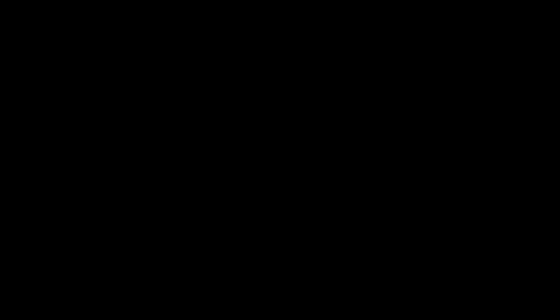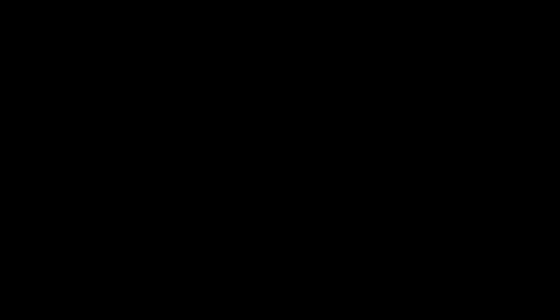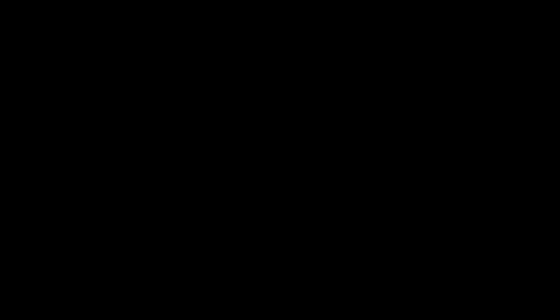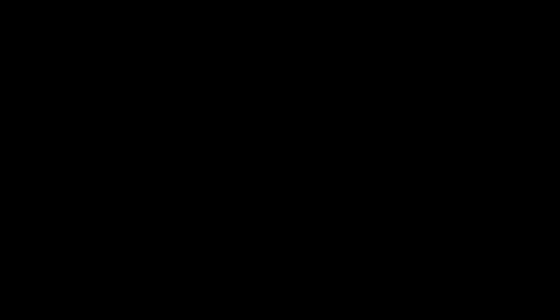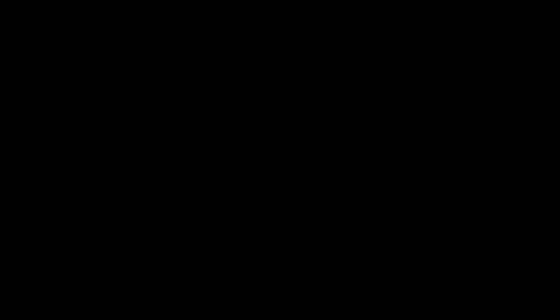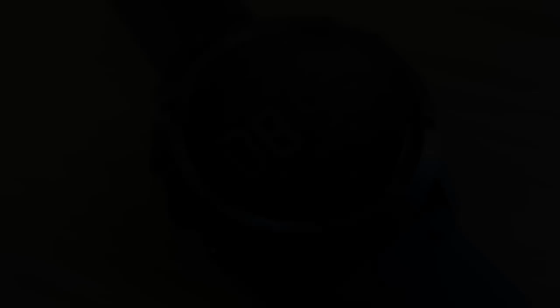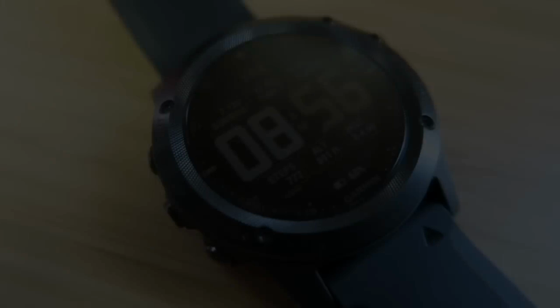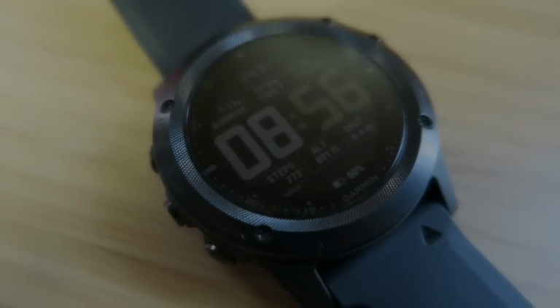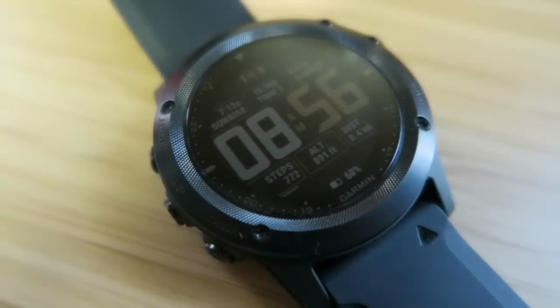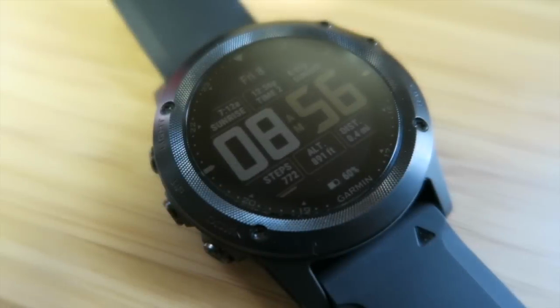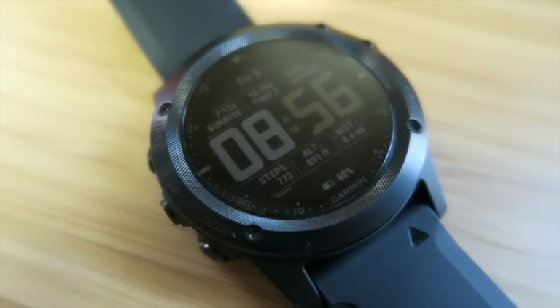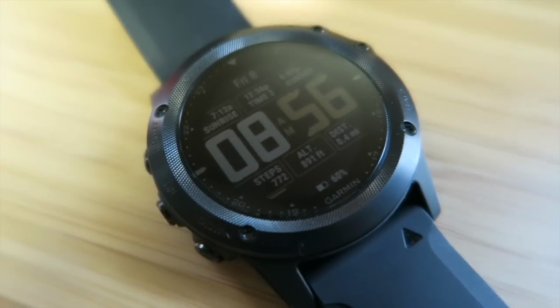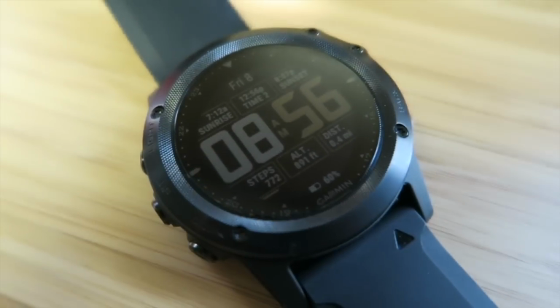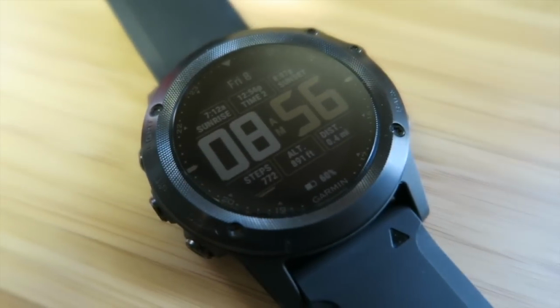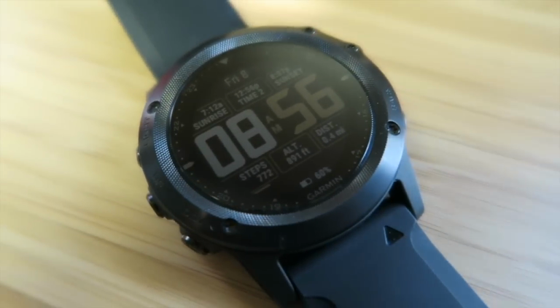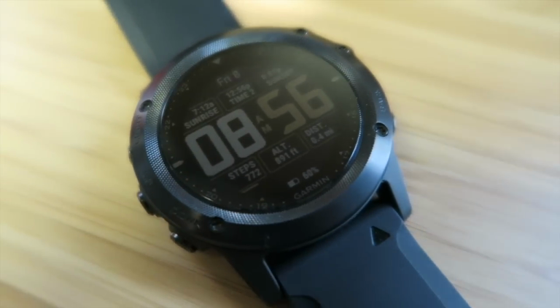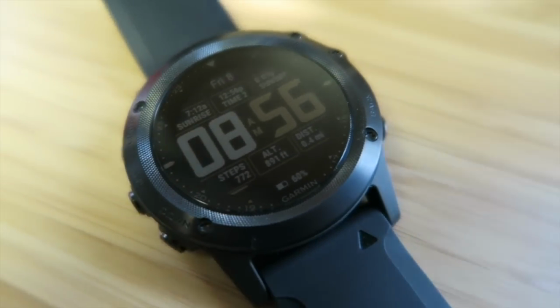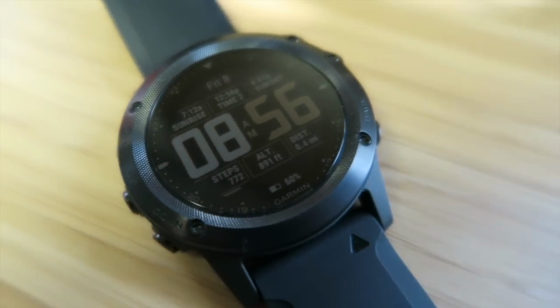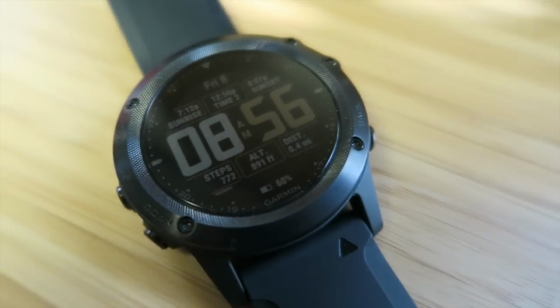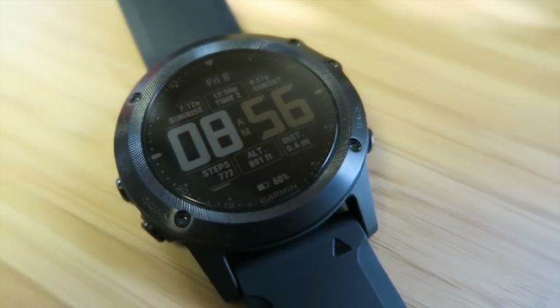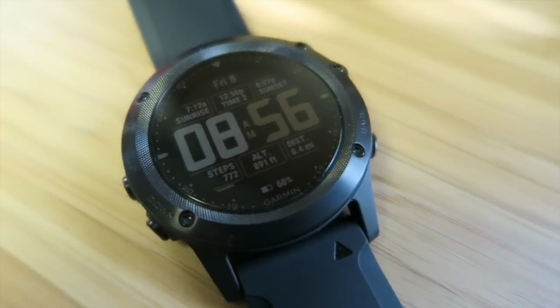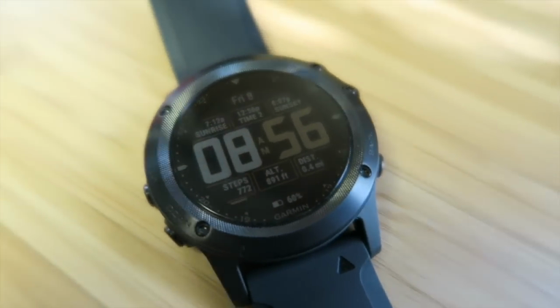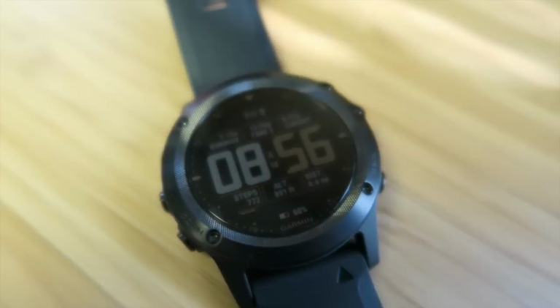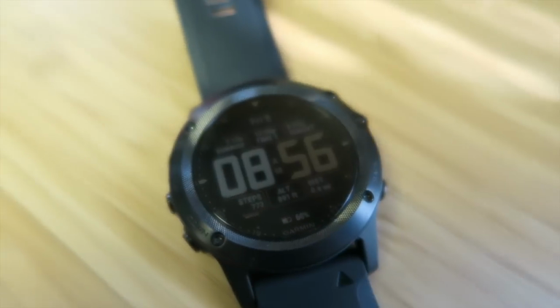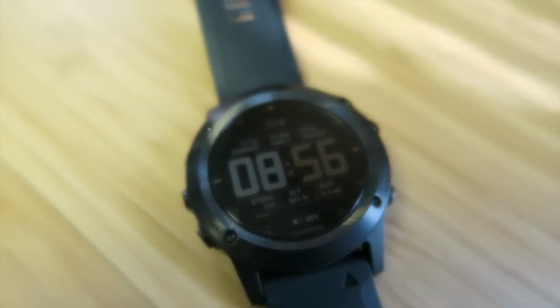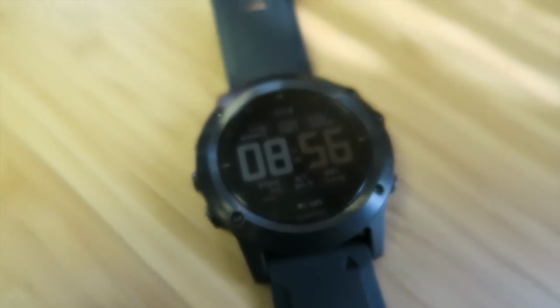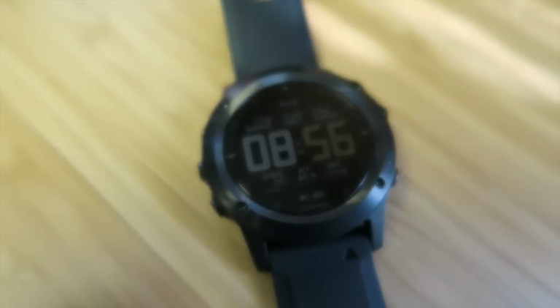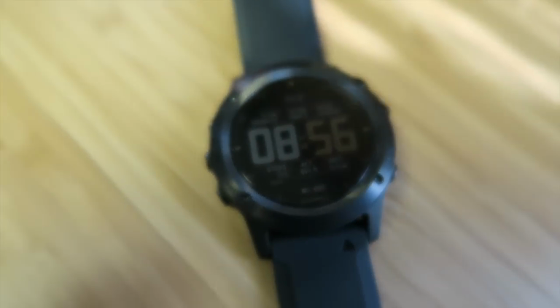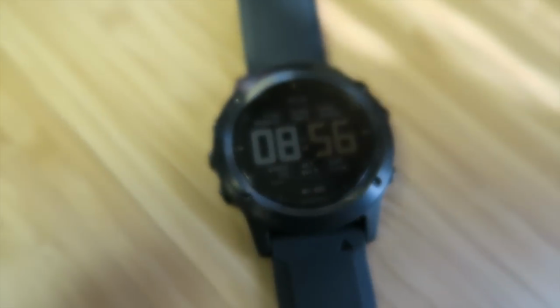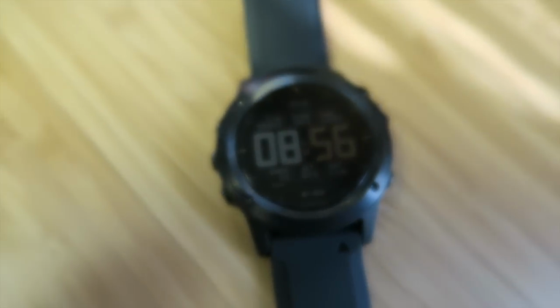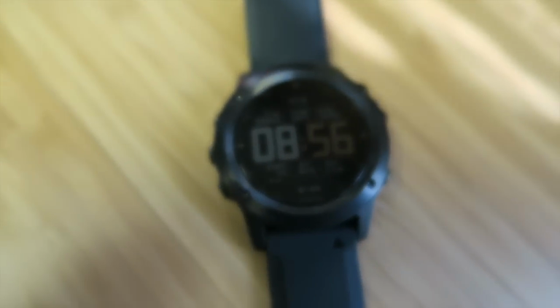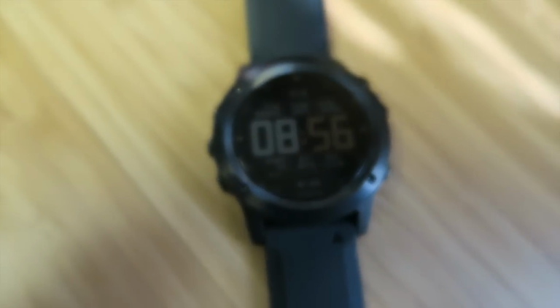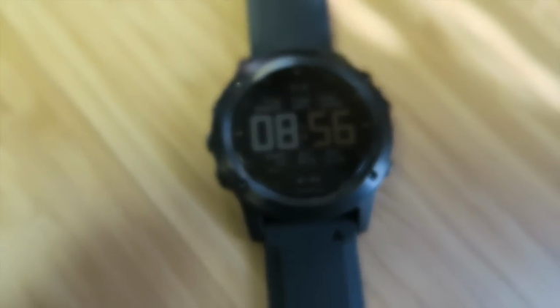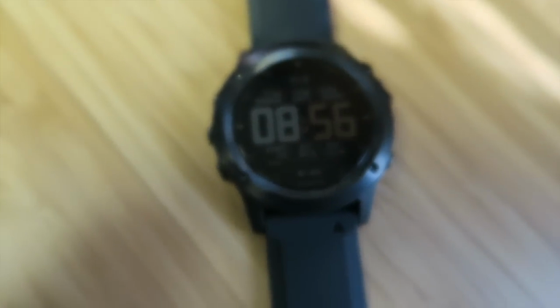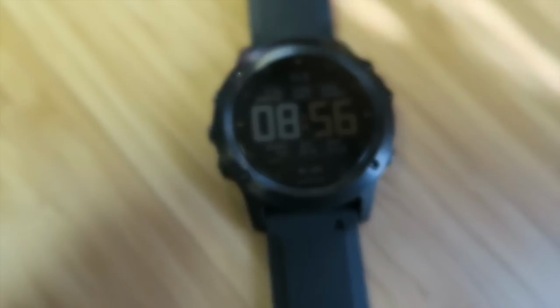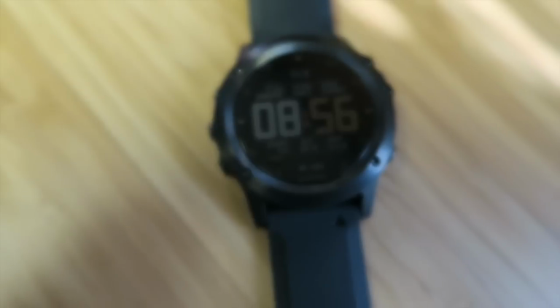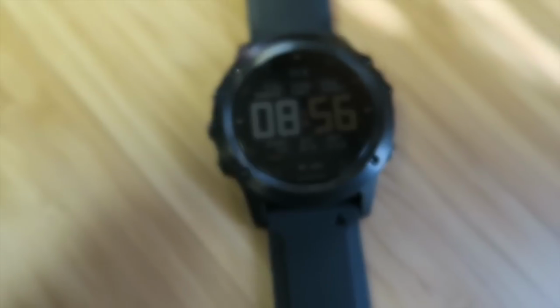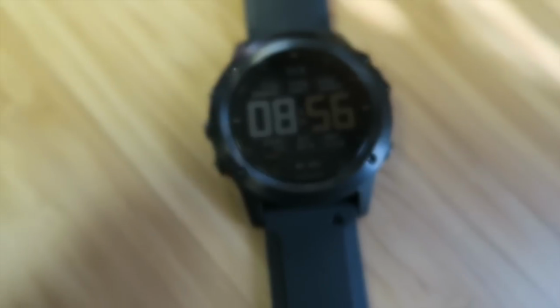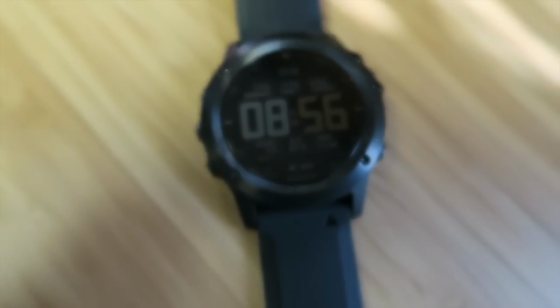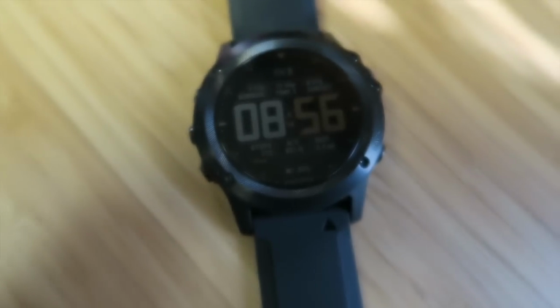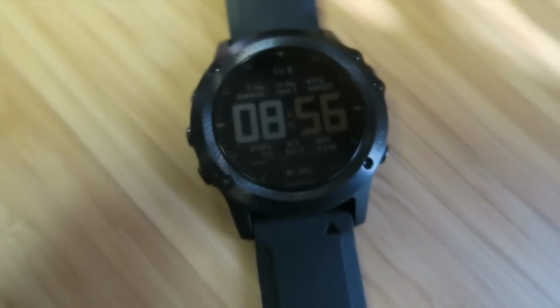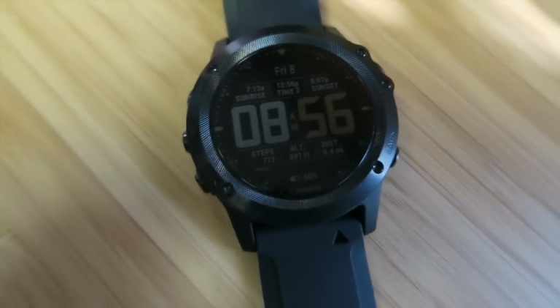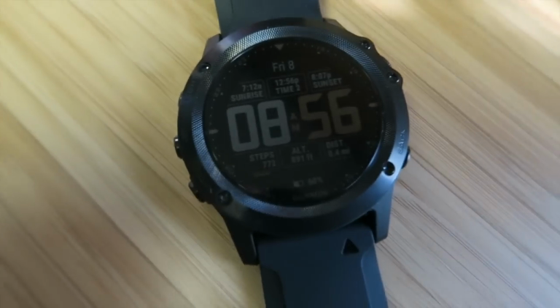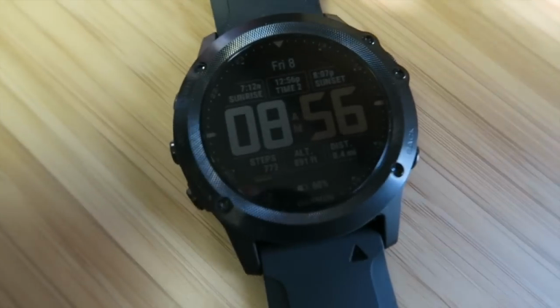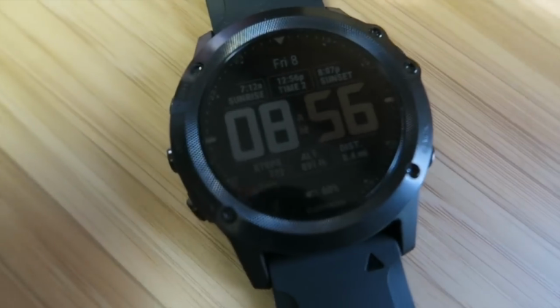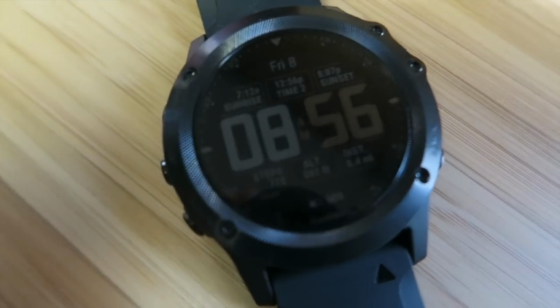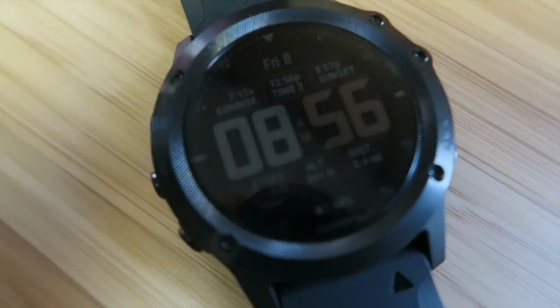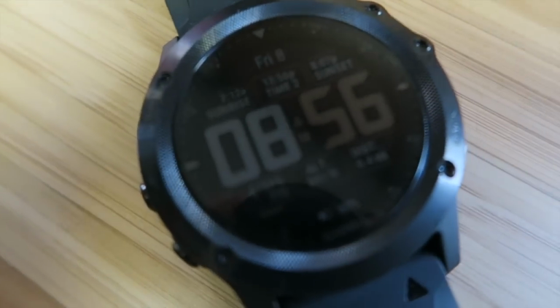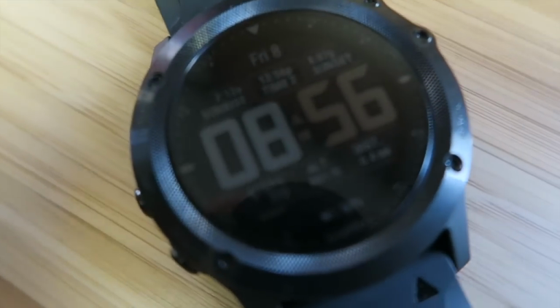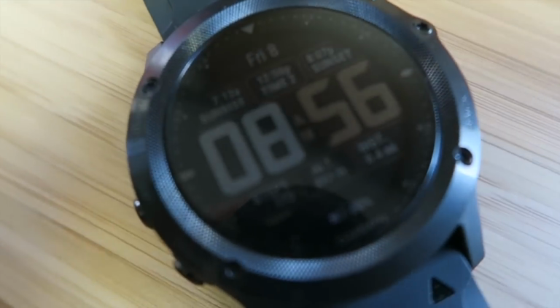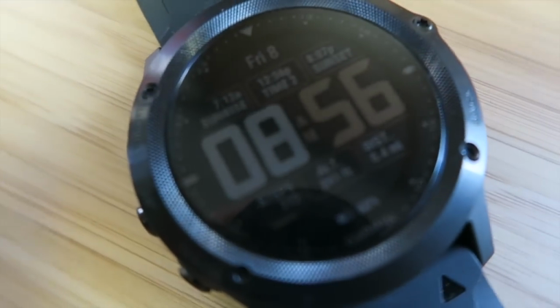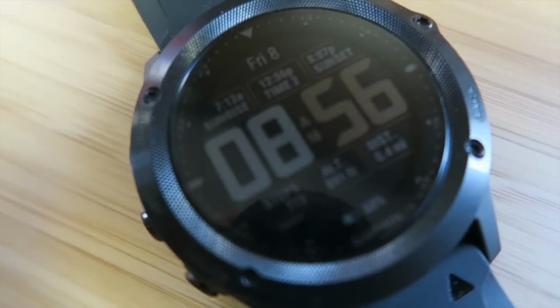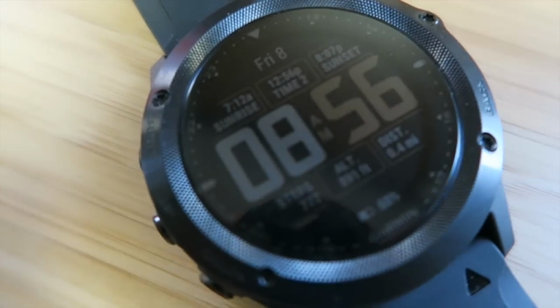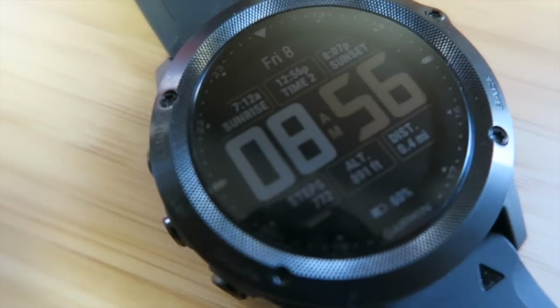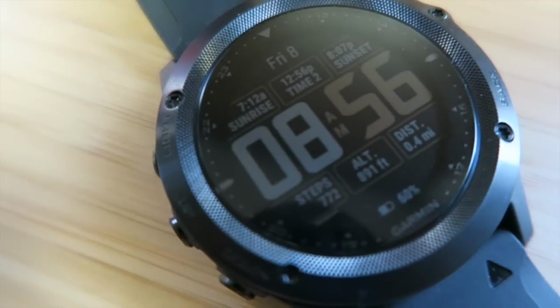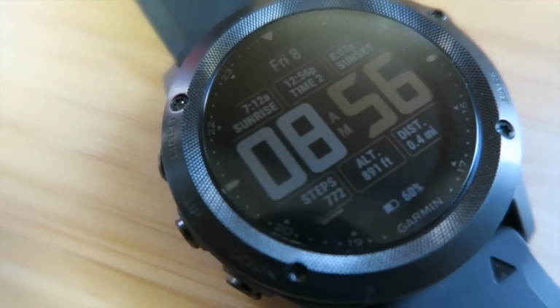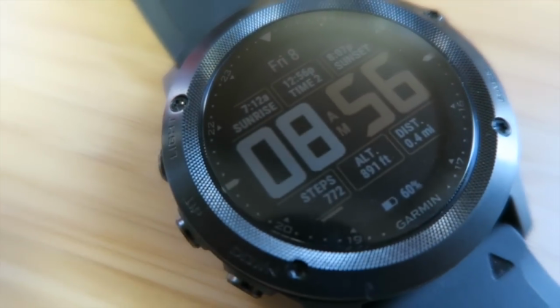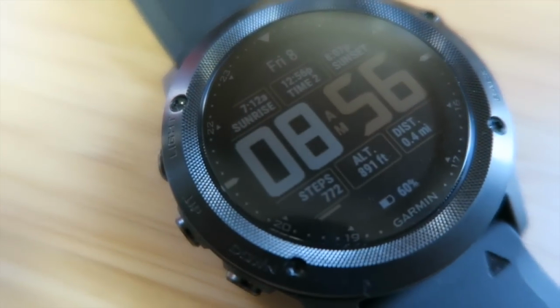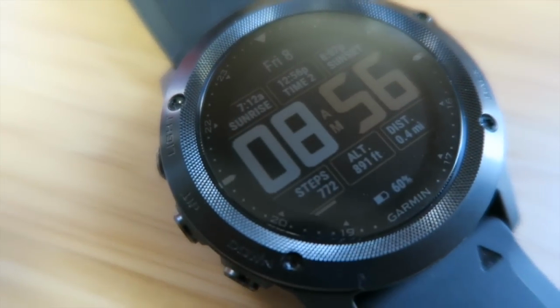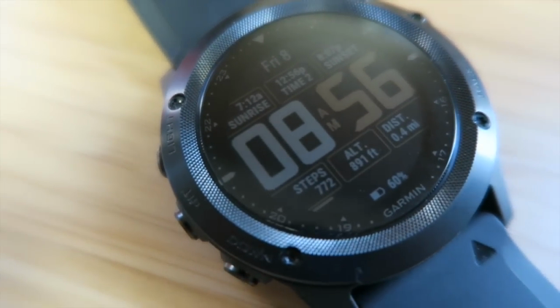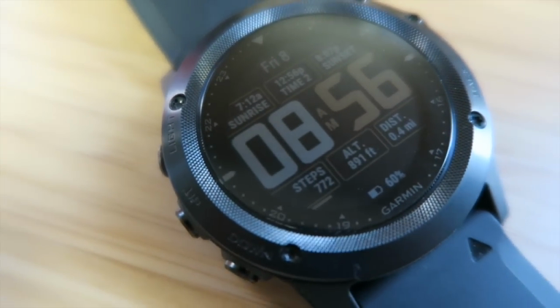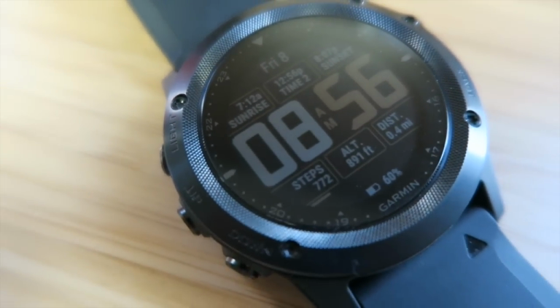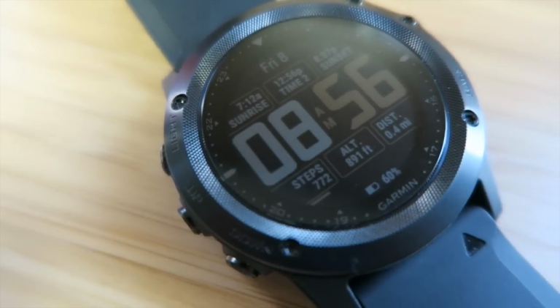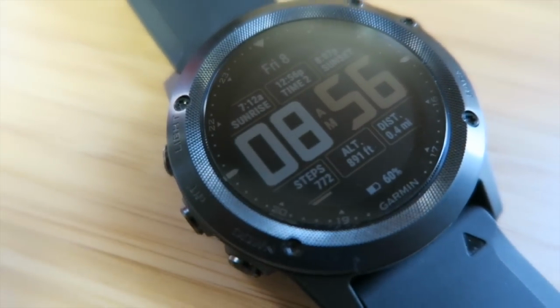Hey guys, what's up? This is Eric, the Techie Agent, and today we're doing an altitude test for the new Tactics Bravo by Garmin.